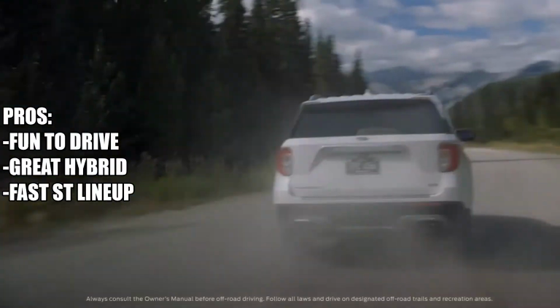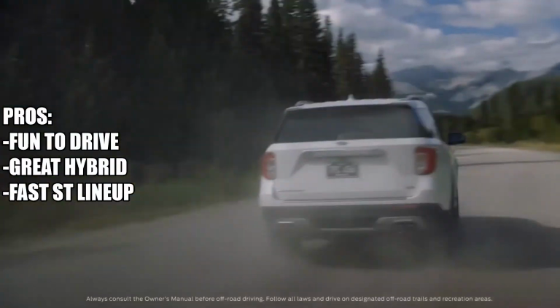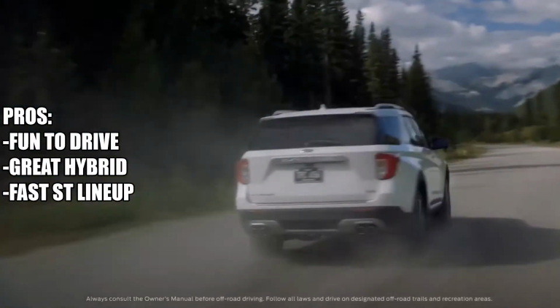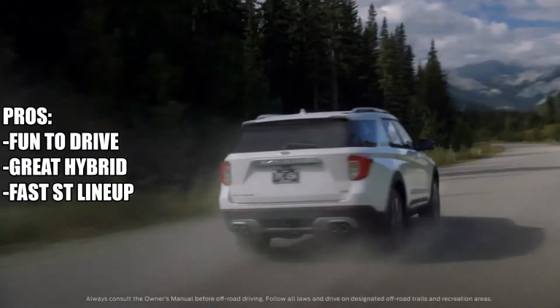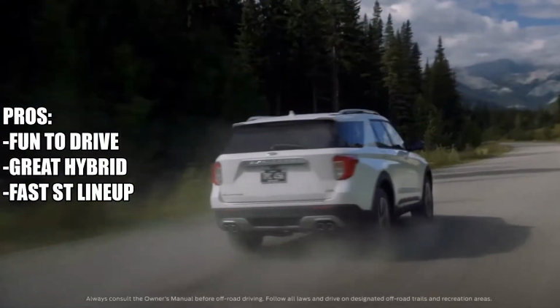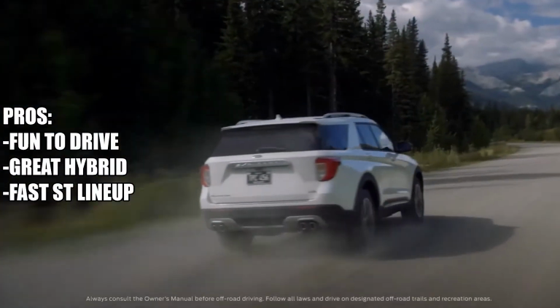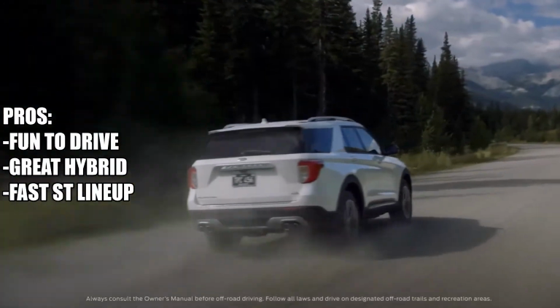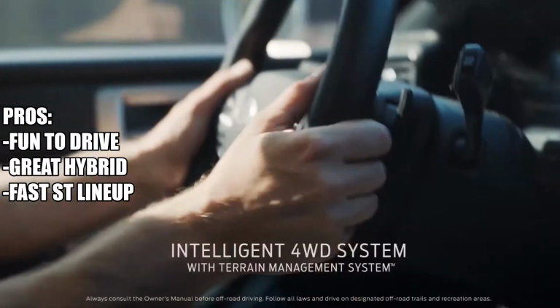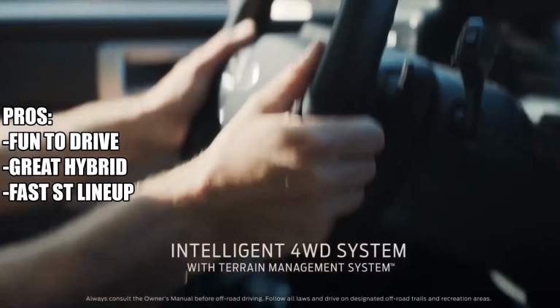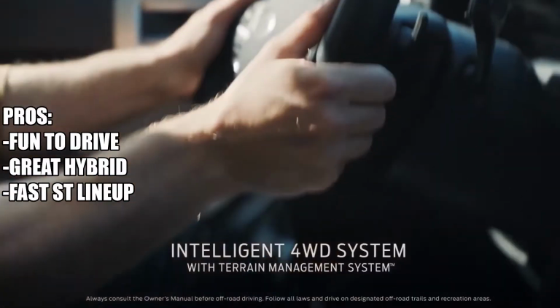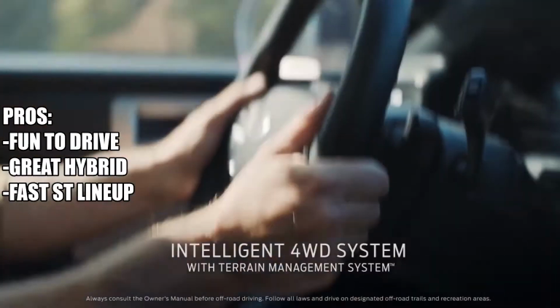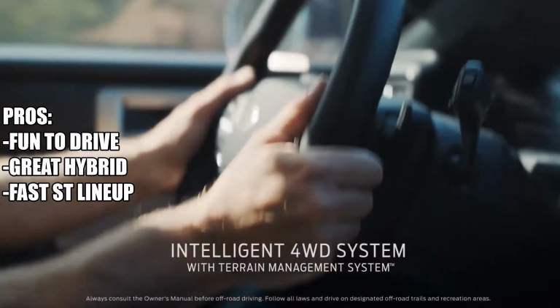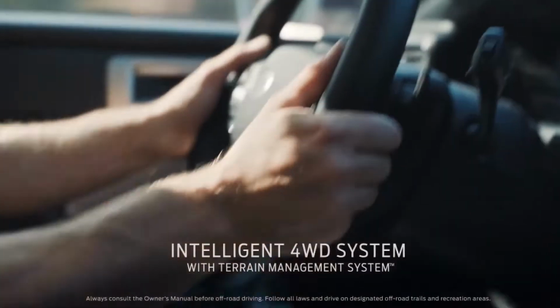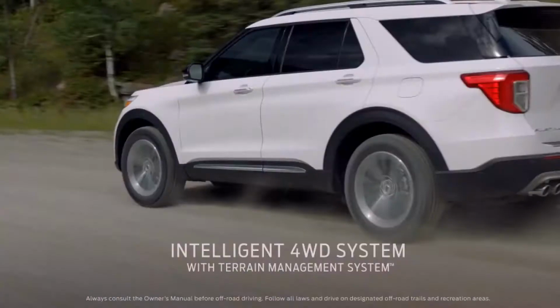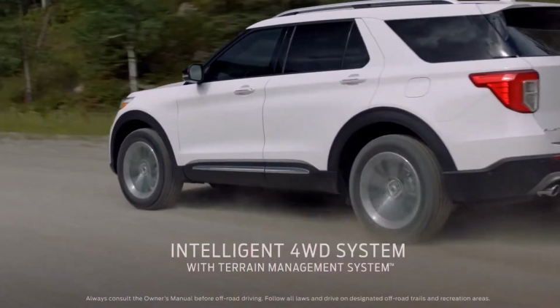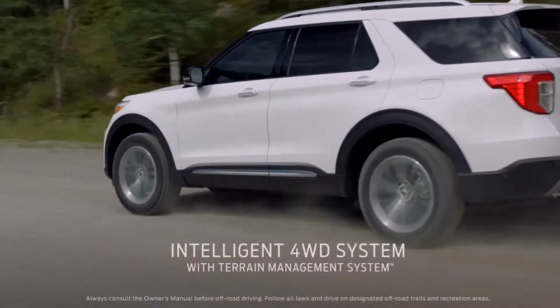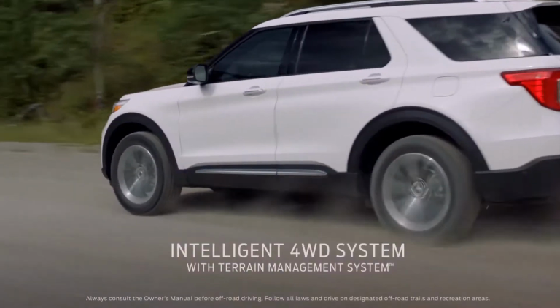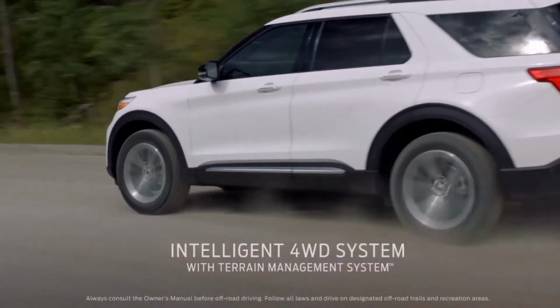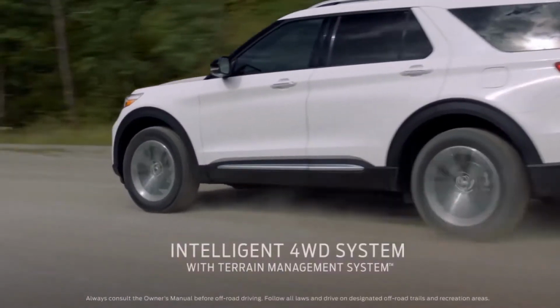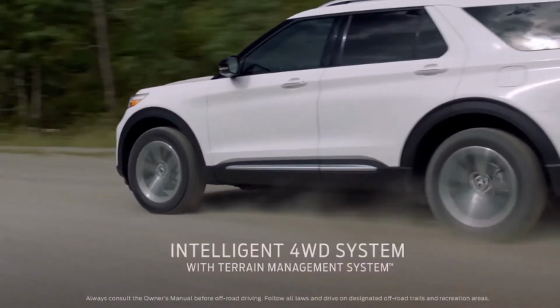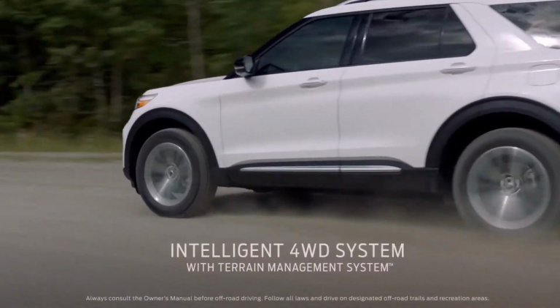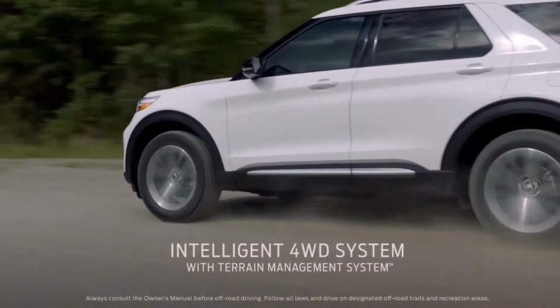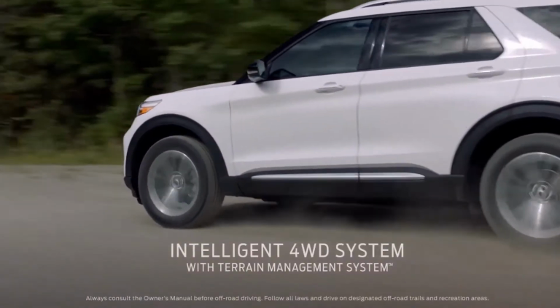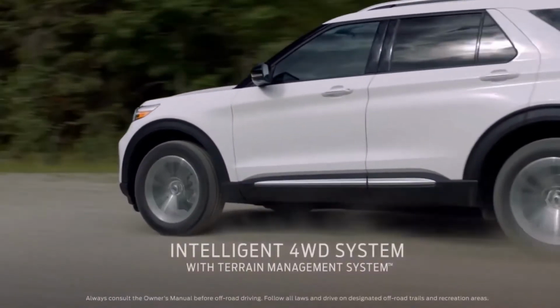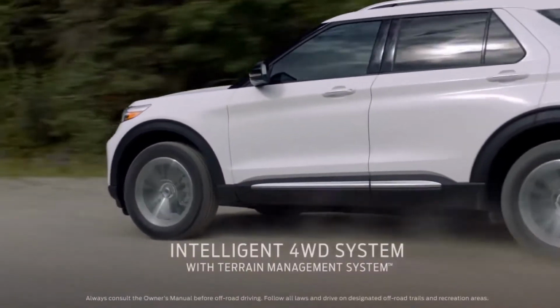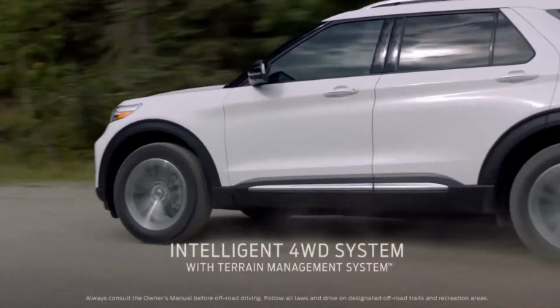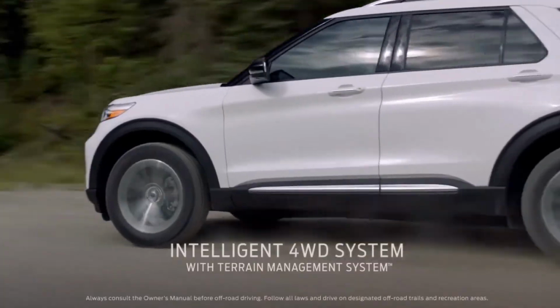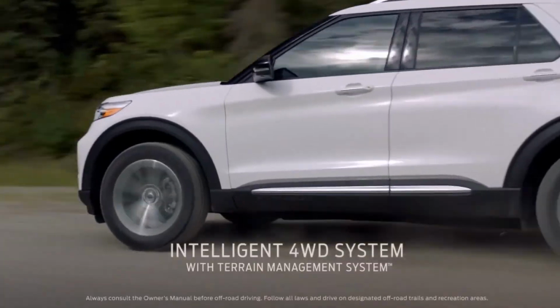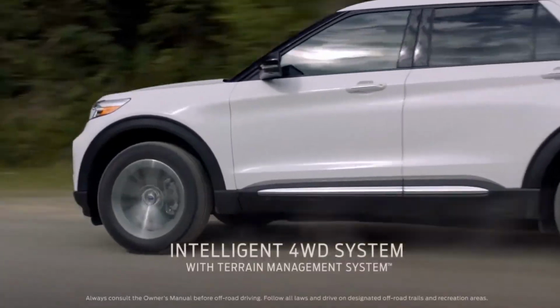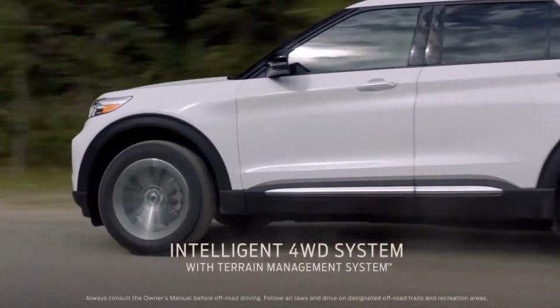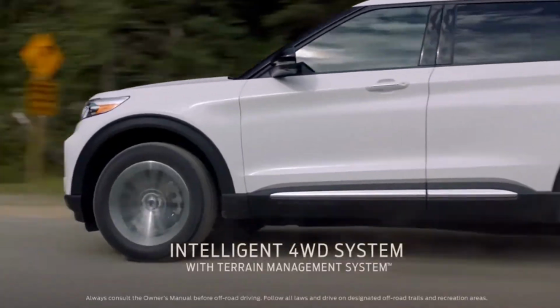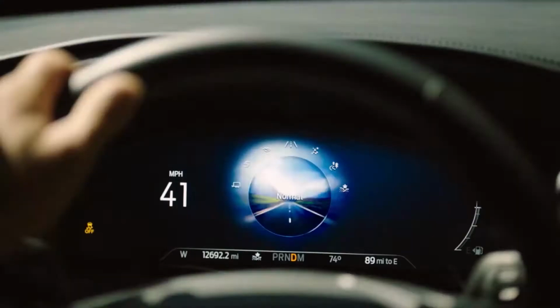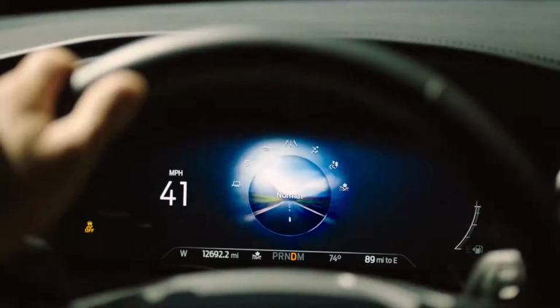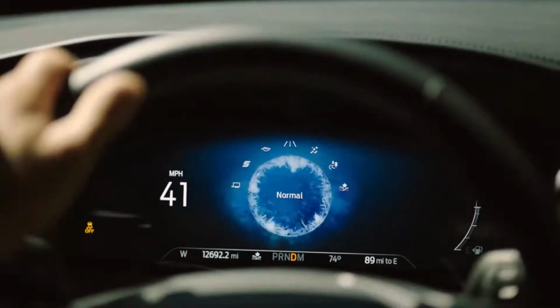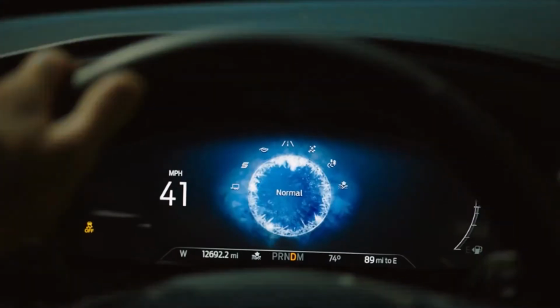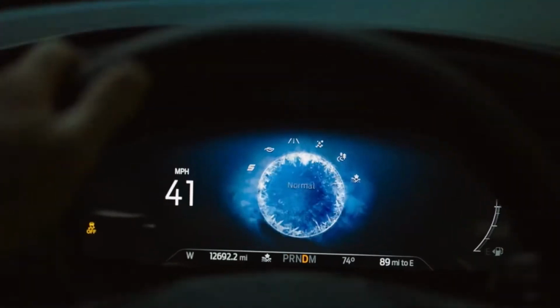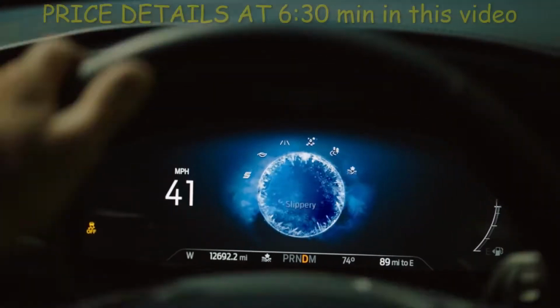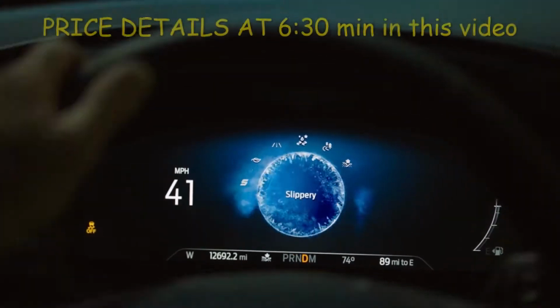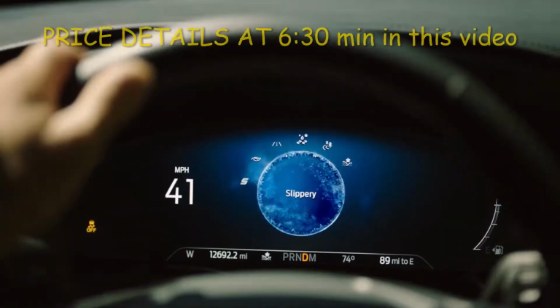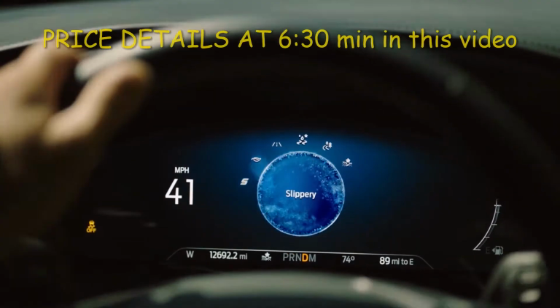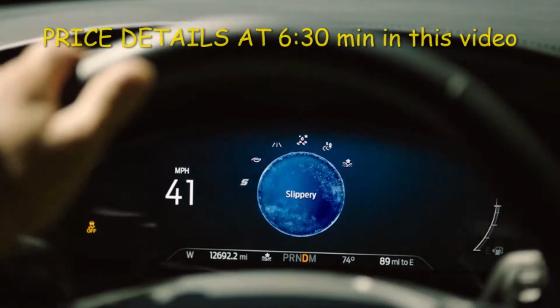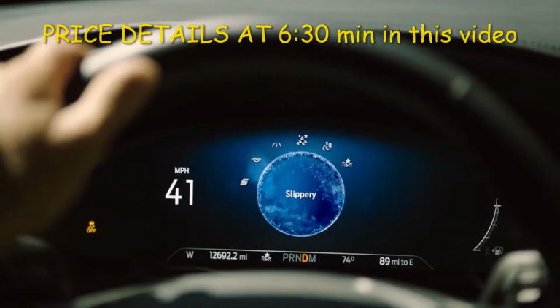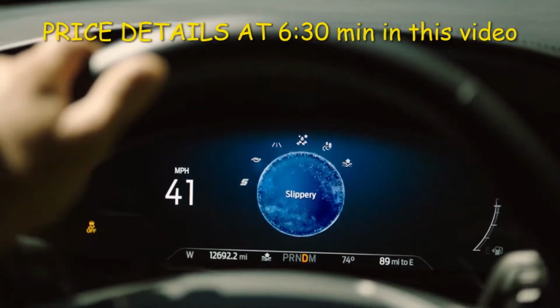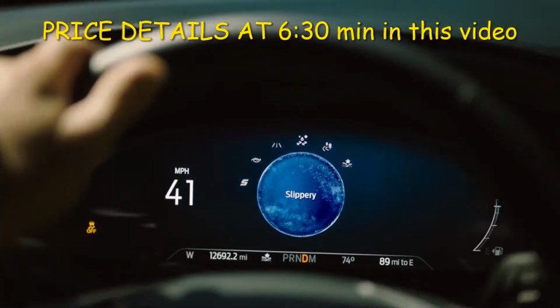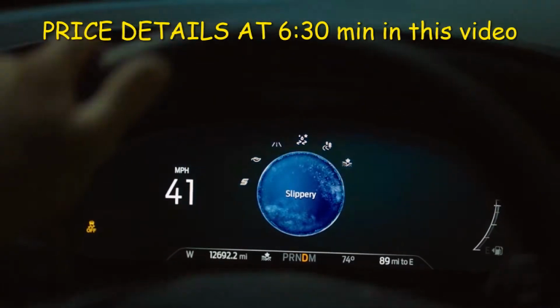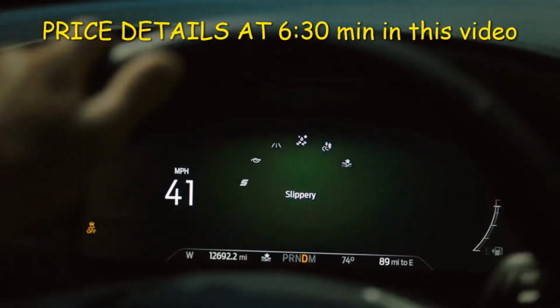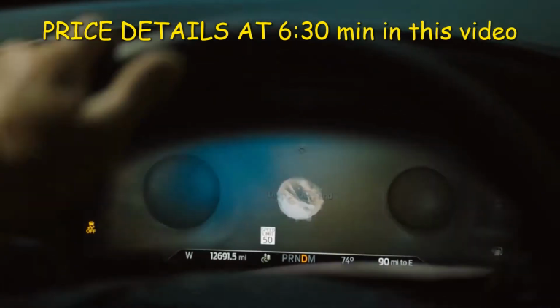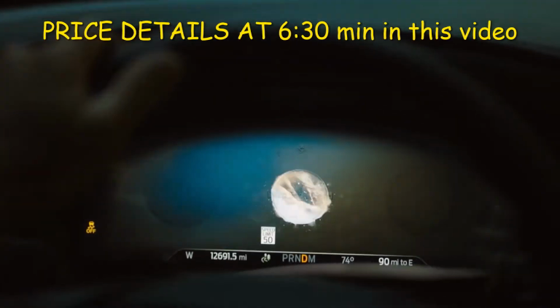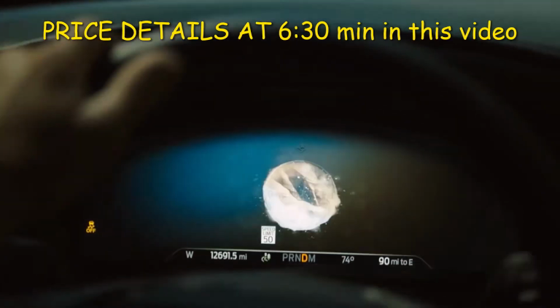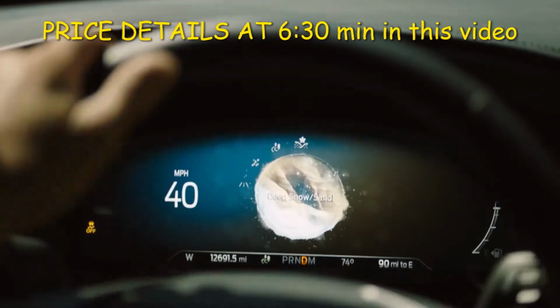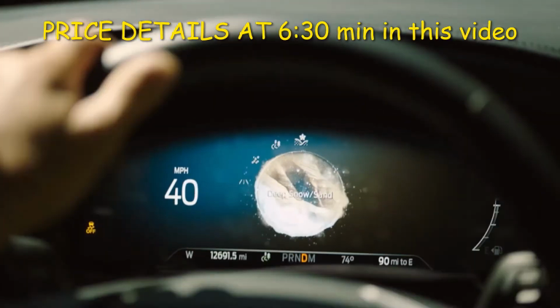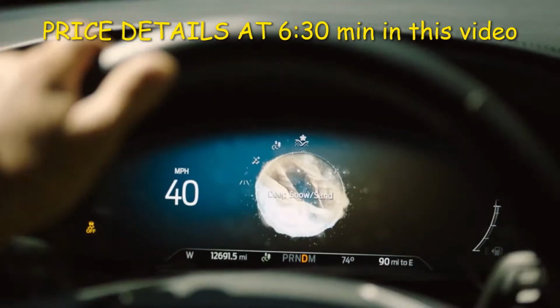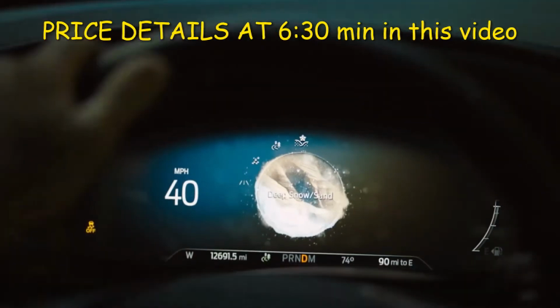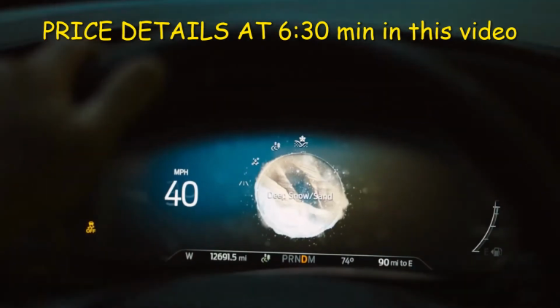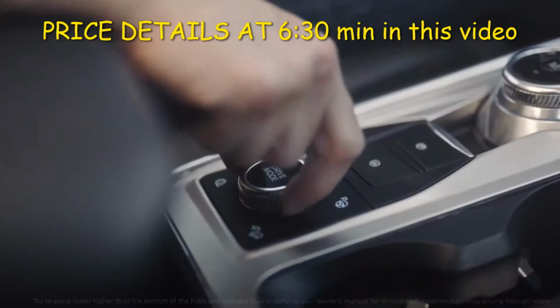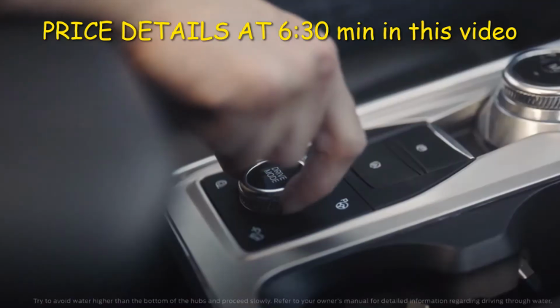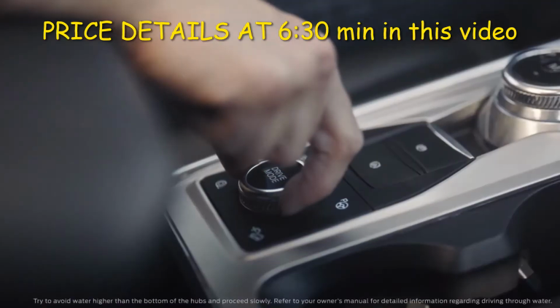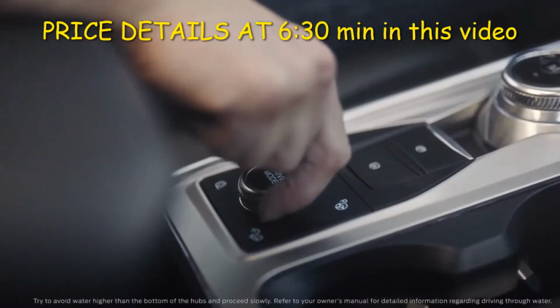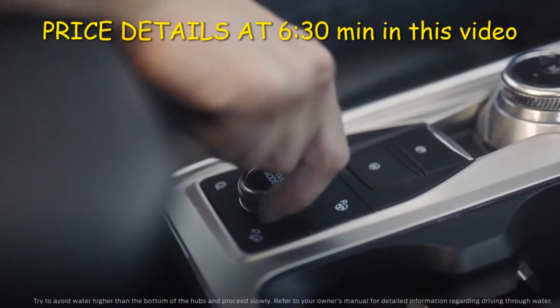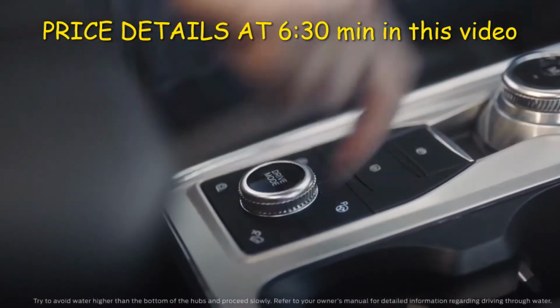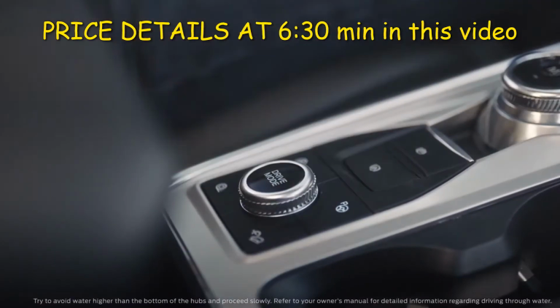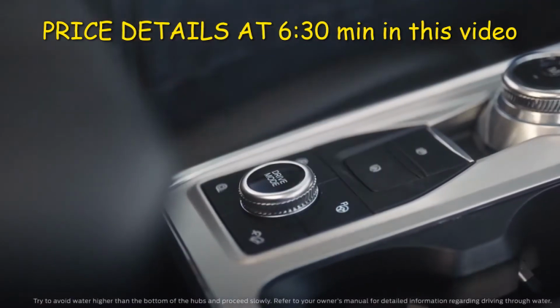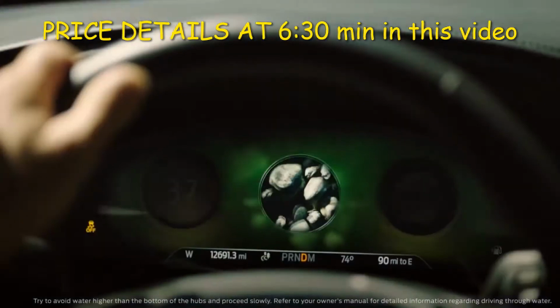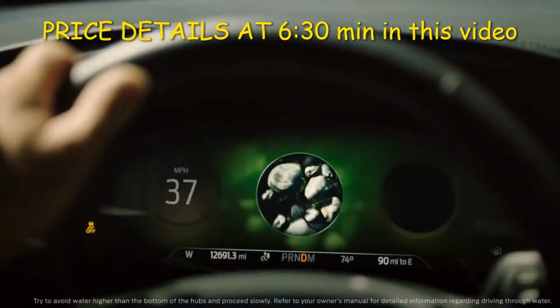It has intelligent four-wheel drive with terrain management system — that's seven modes to help handle virtually any kind of terrain.